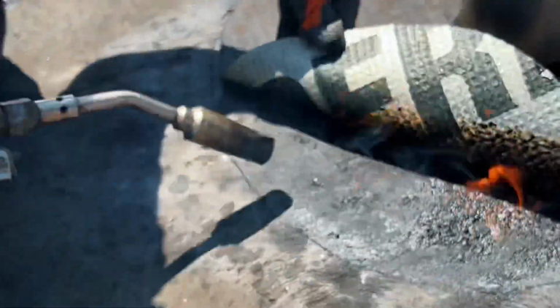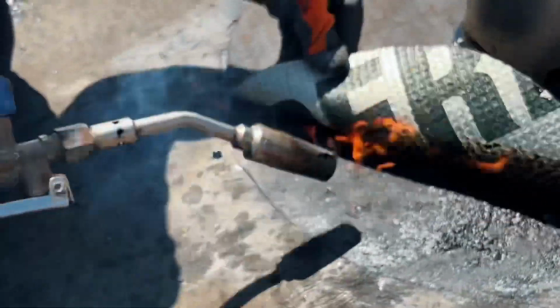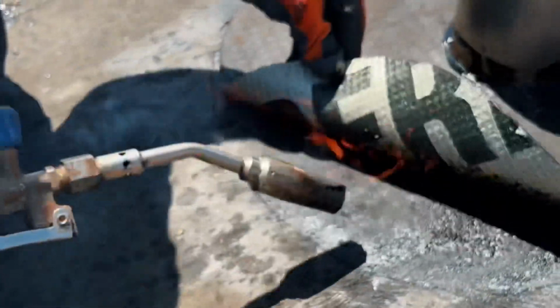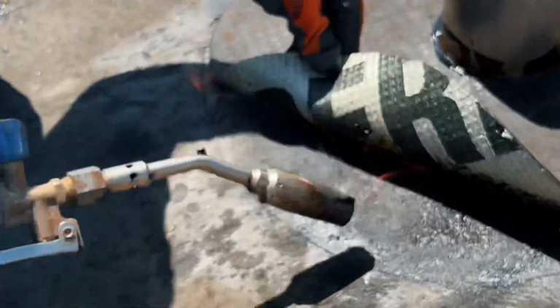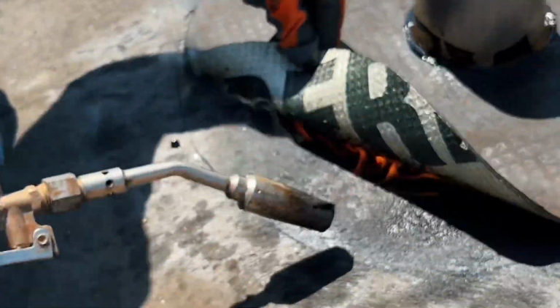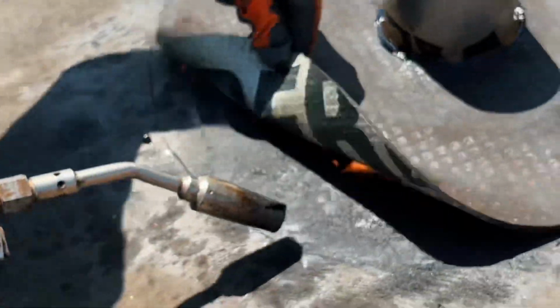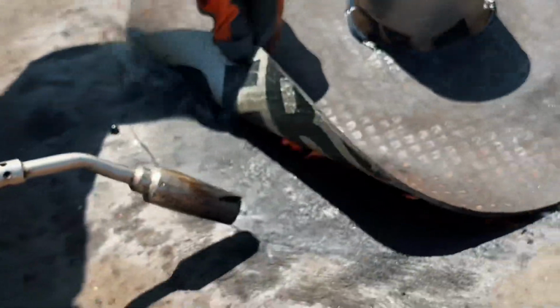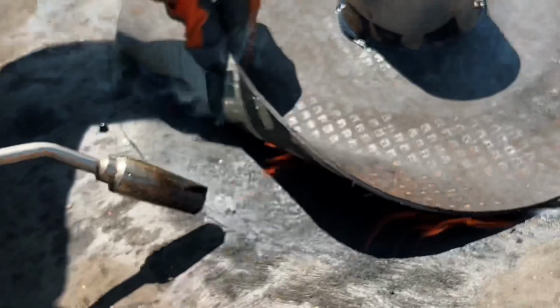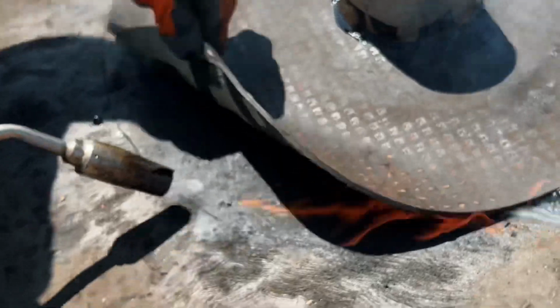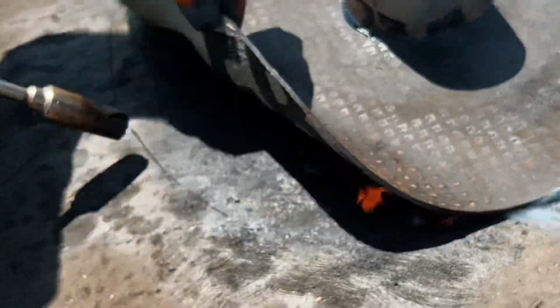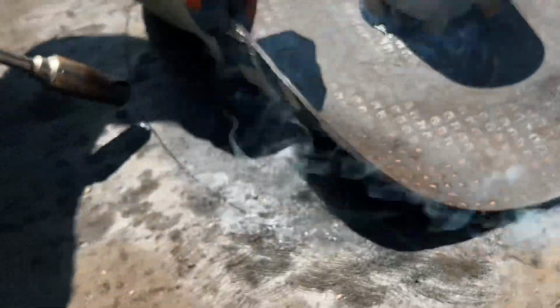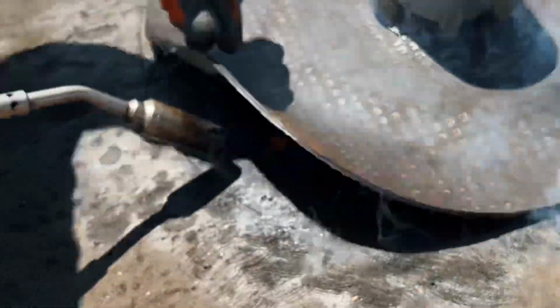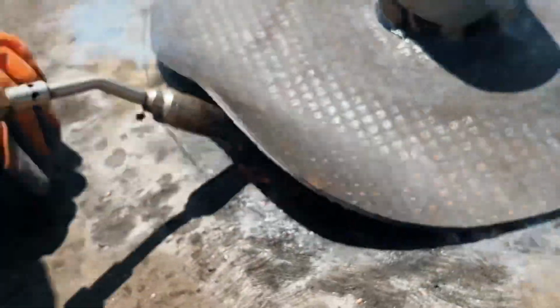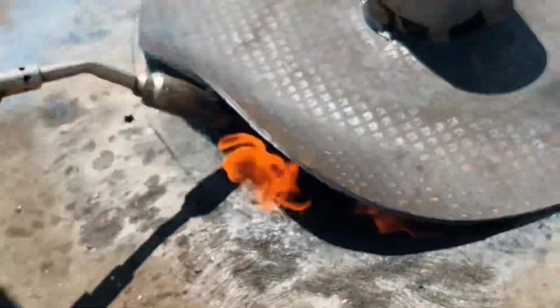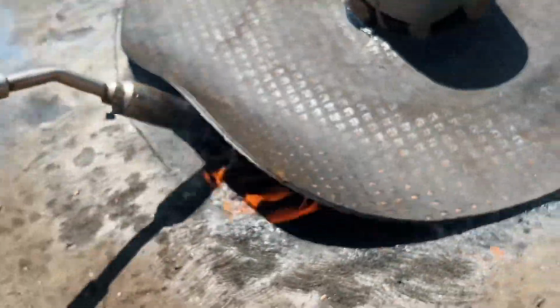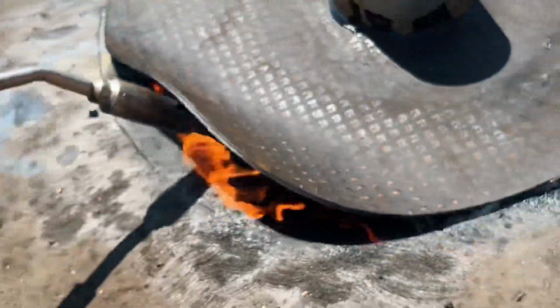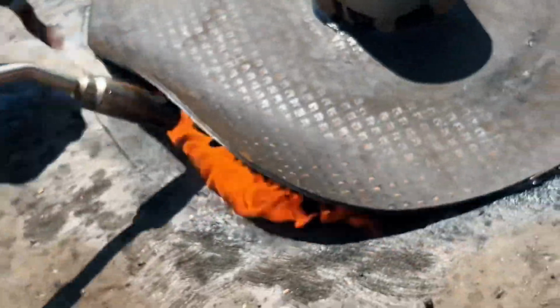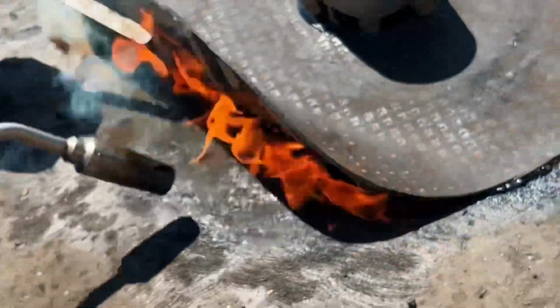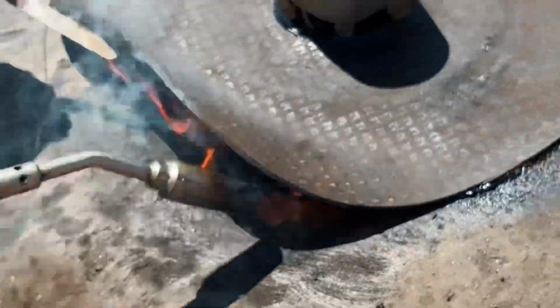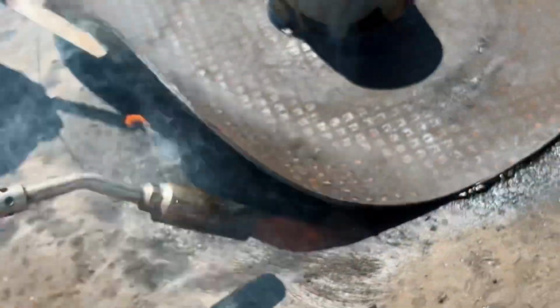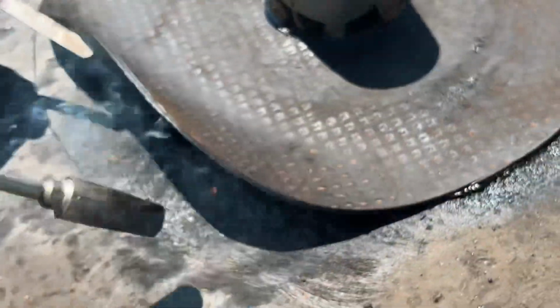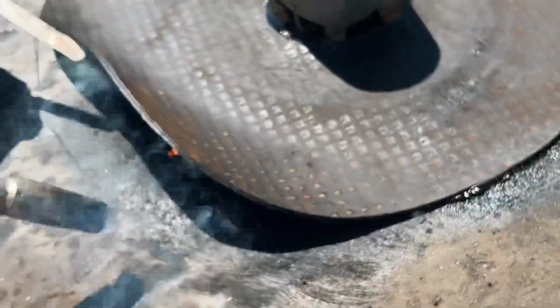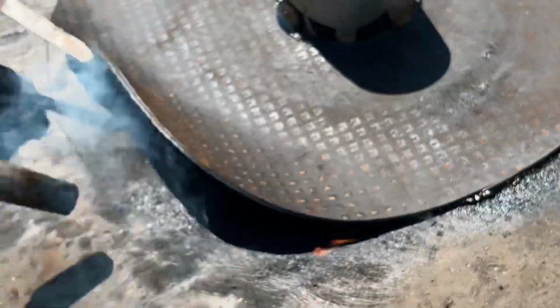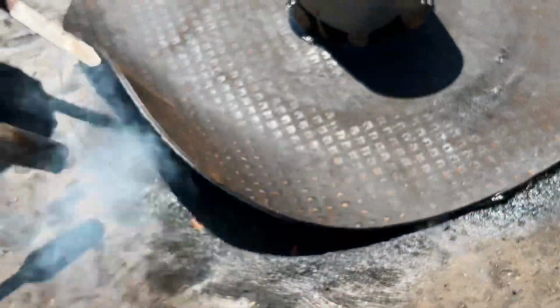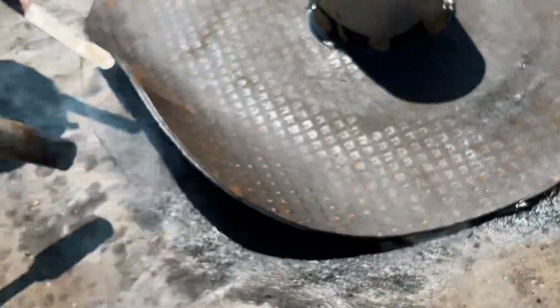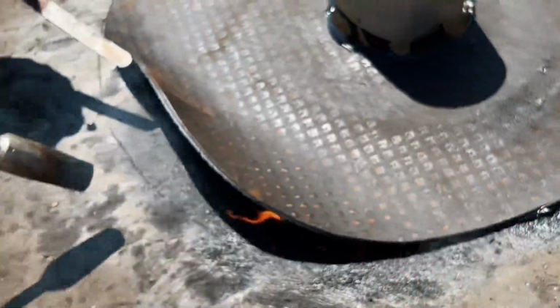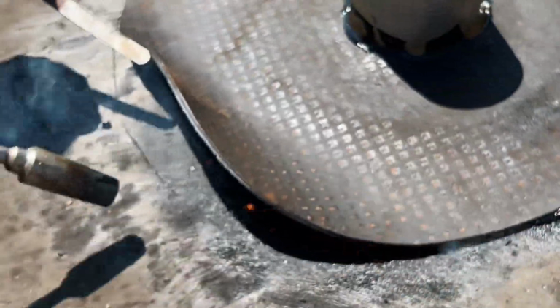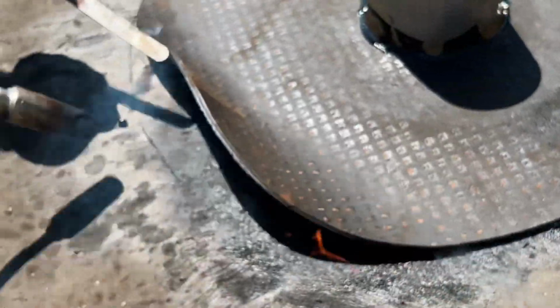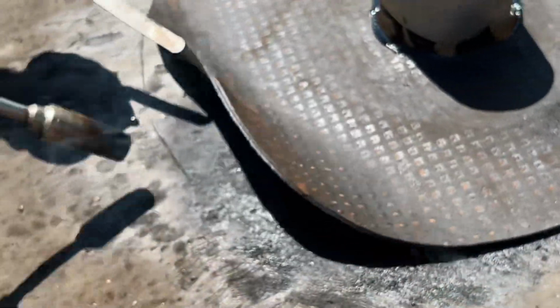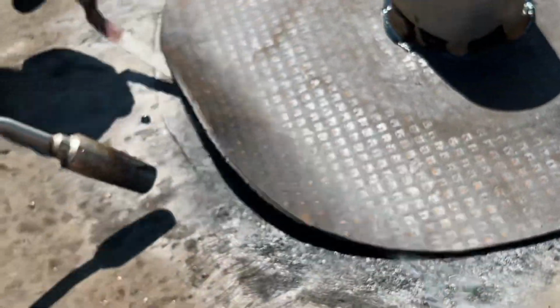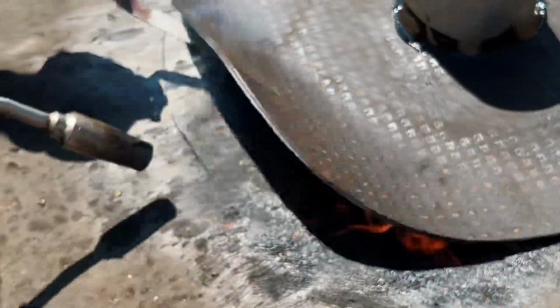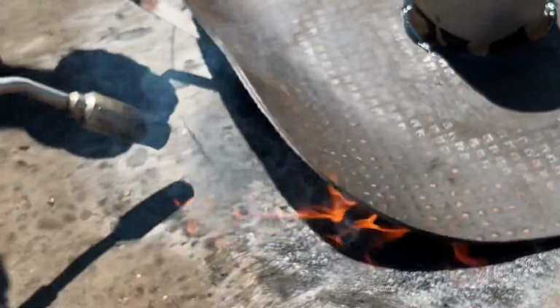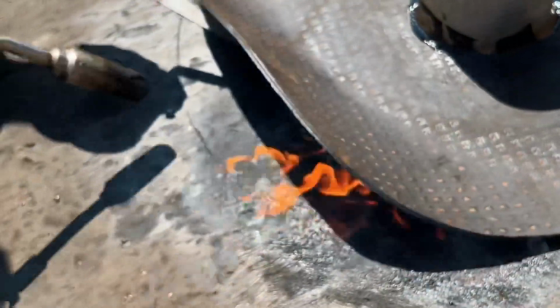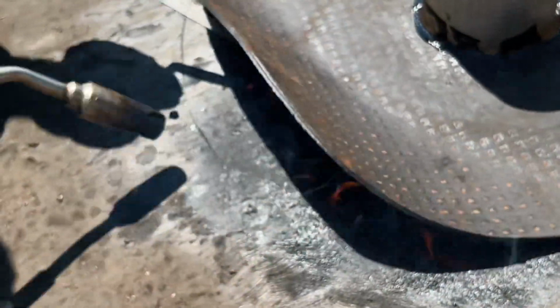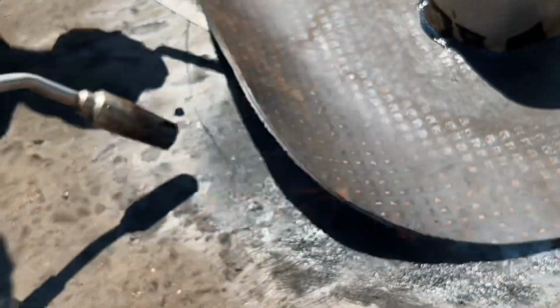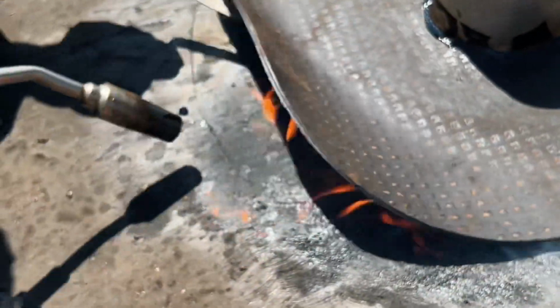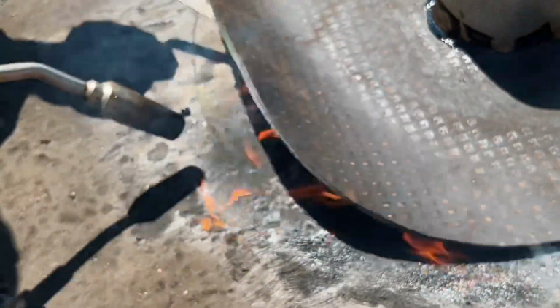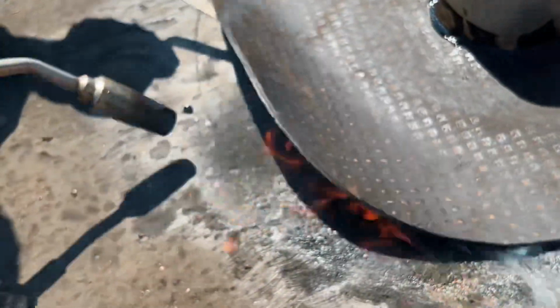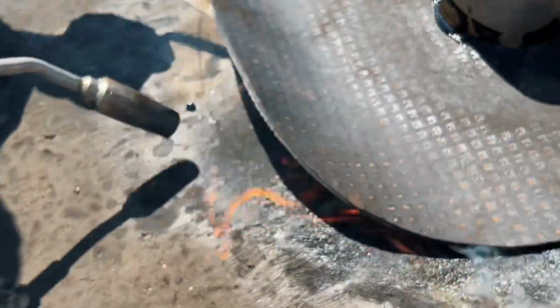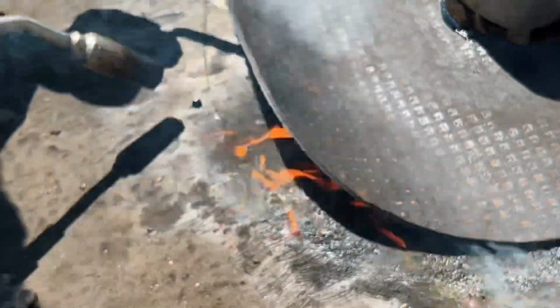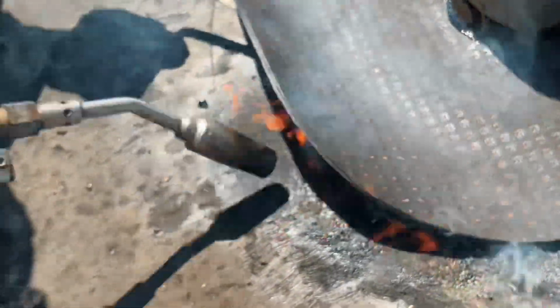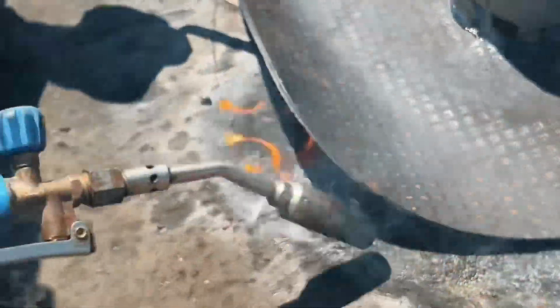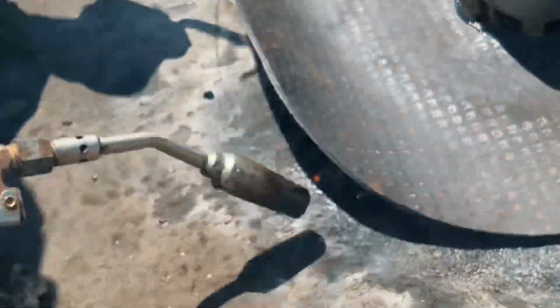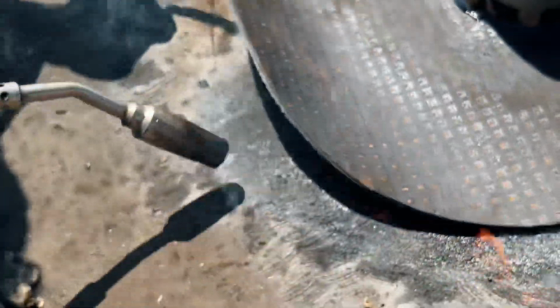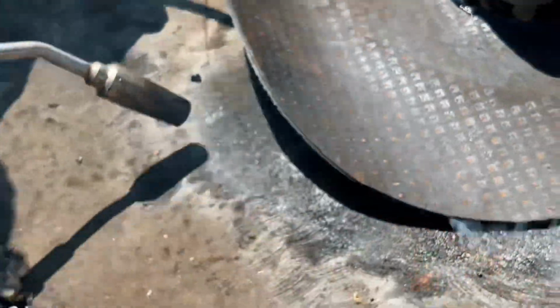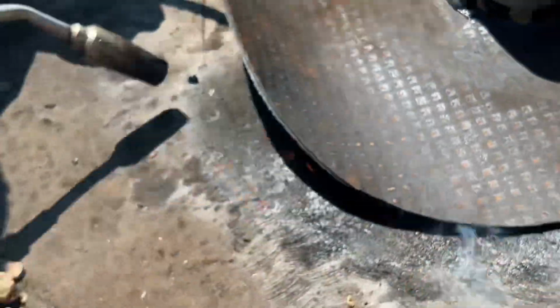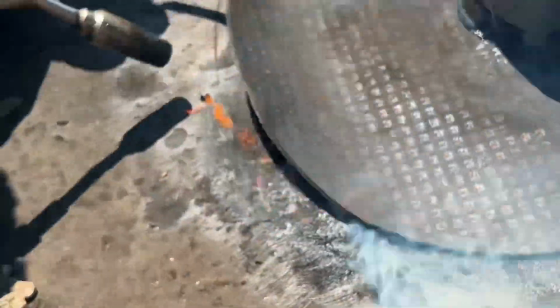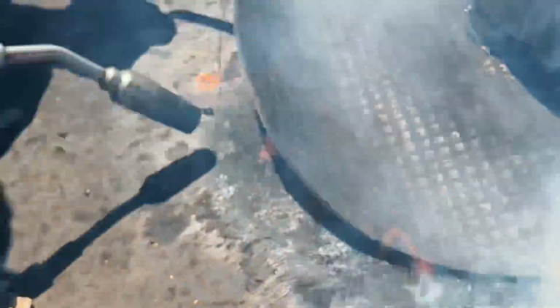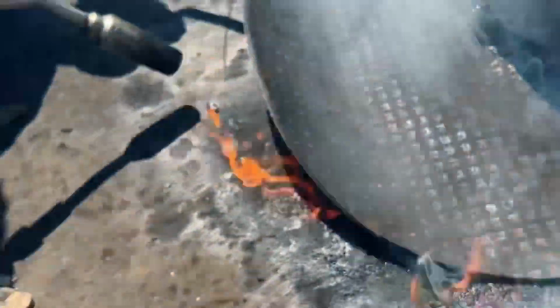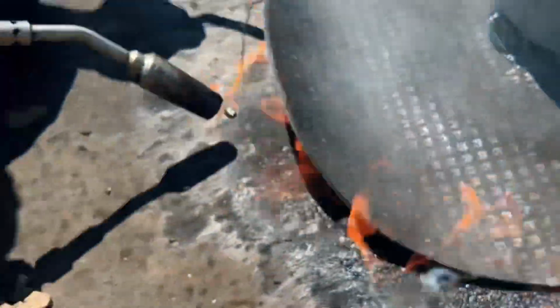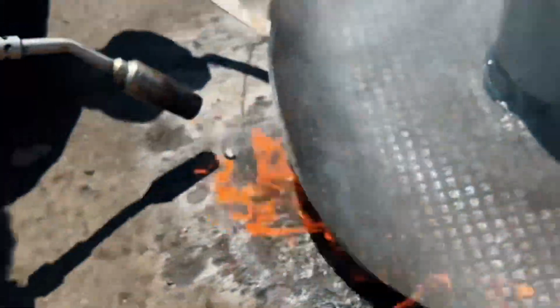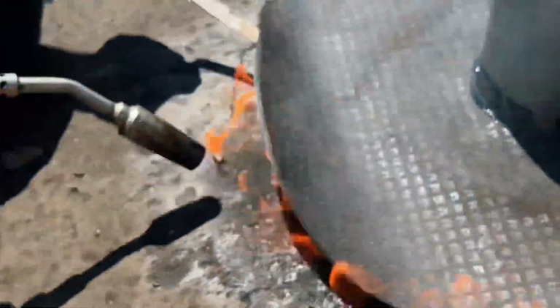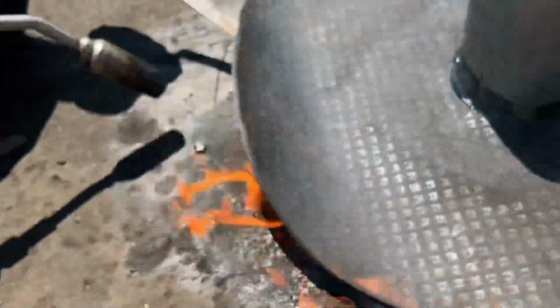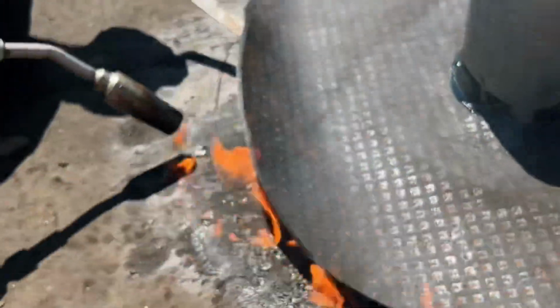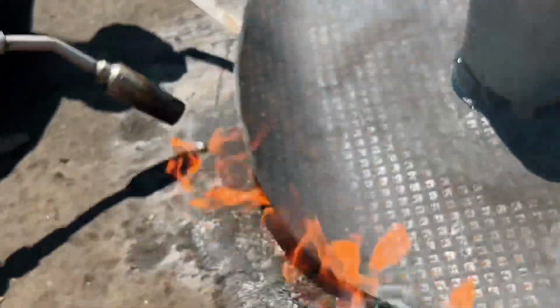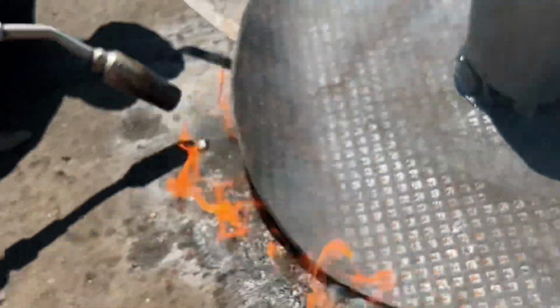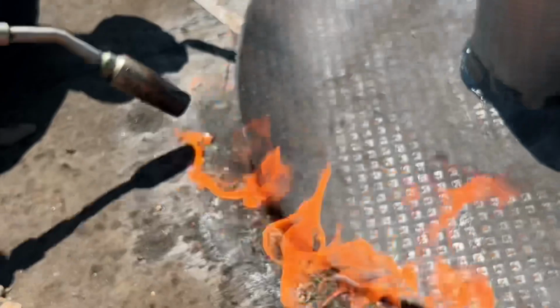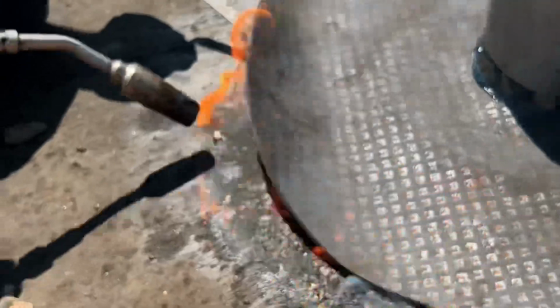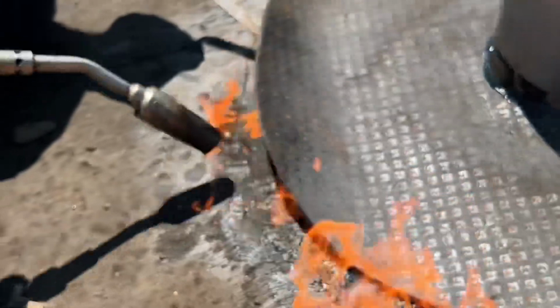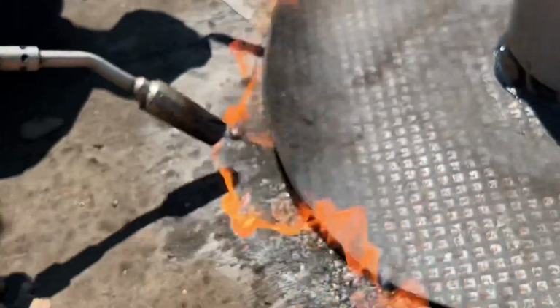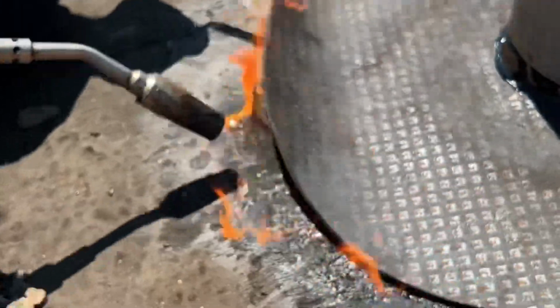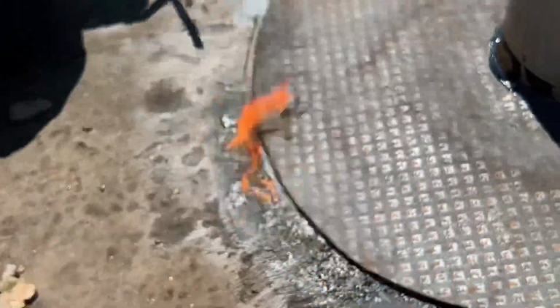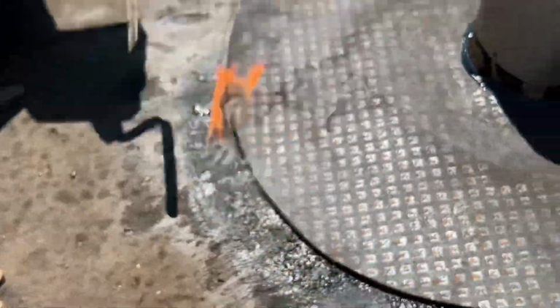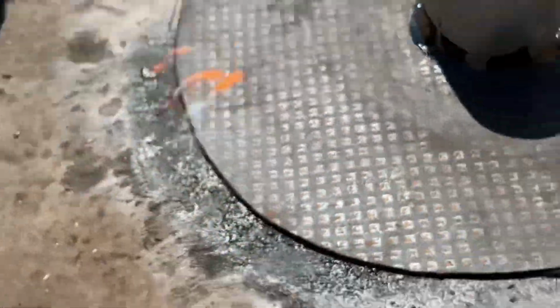Use a trowel or something similar to hold the bitumen roofing up while it burns. Be careful not to burn your hands.